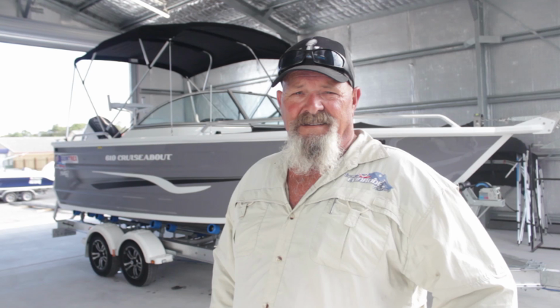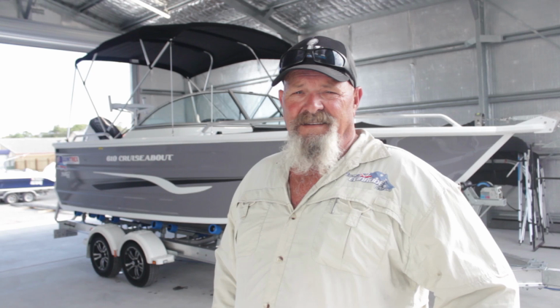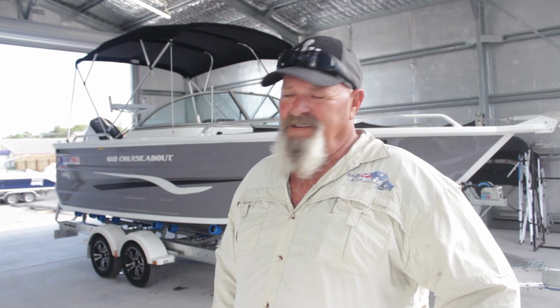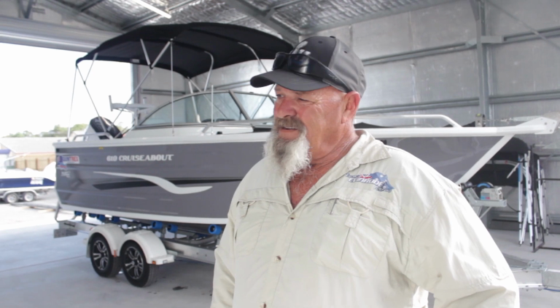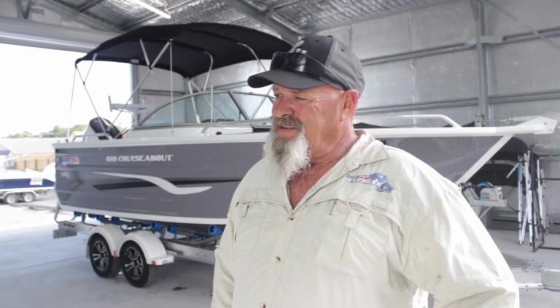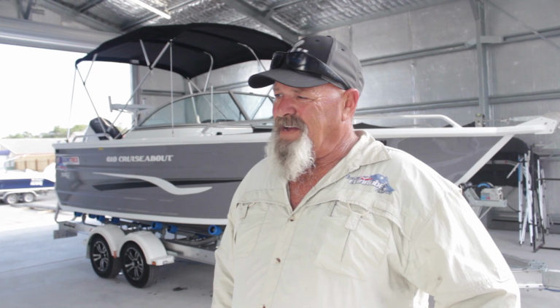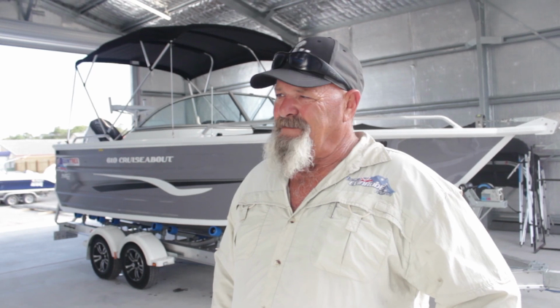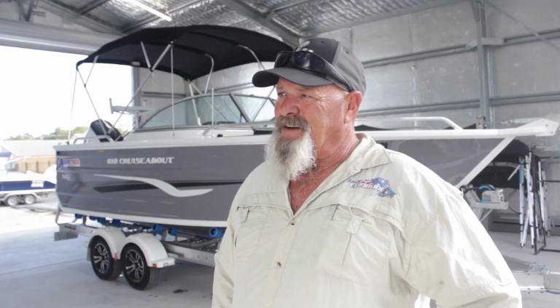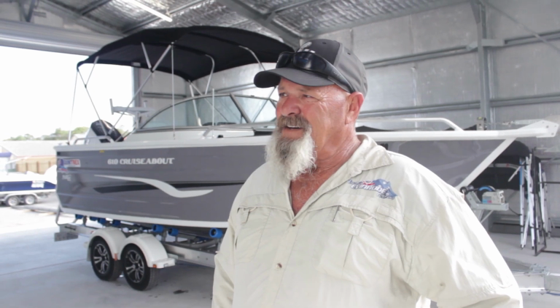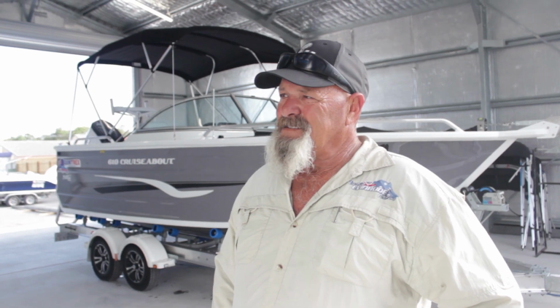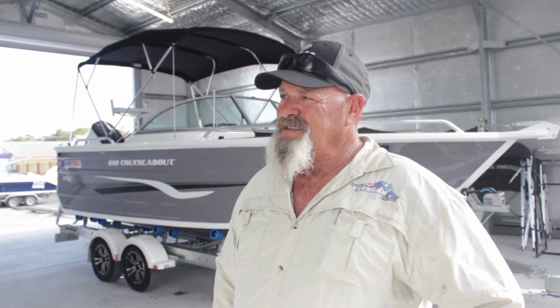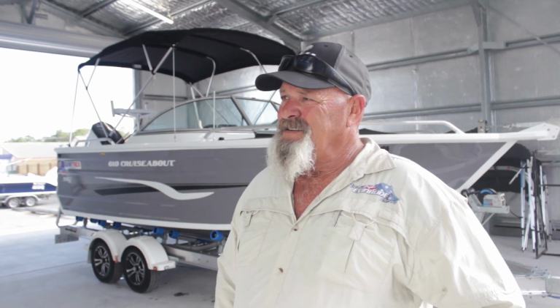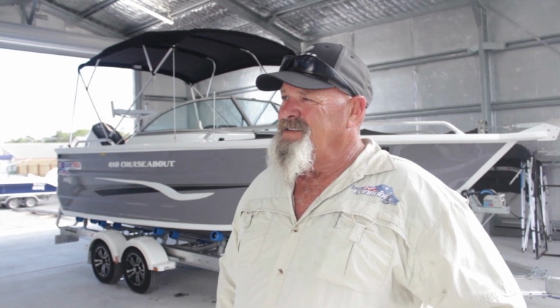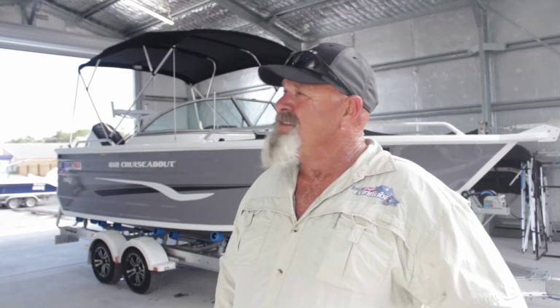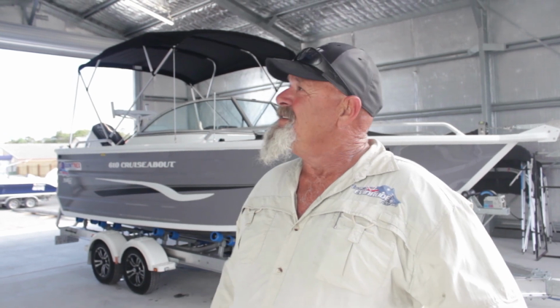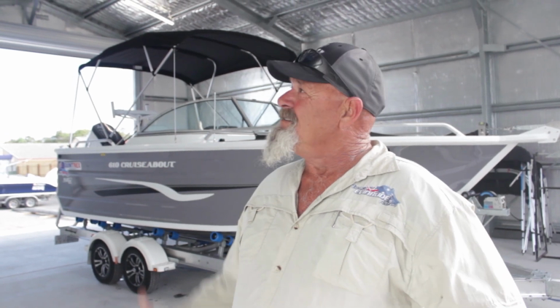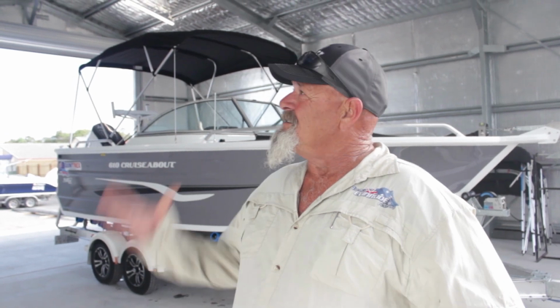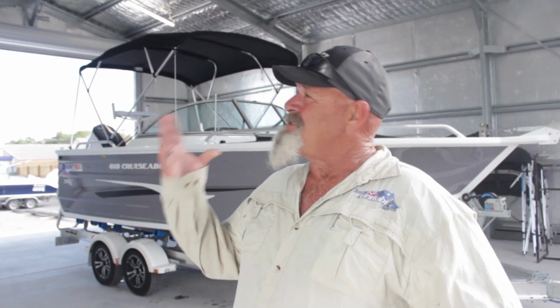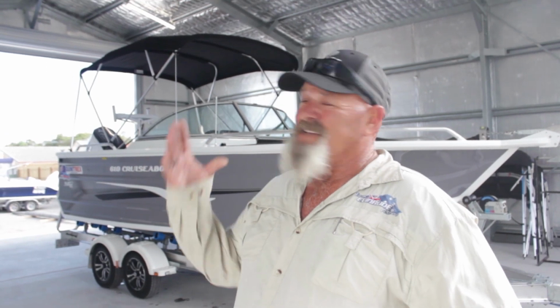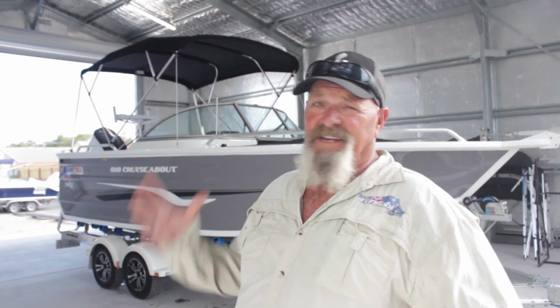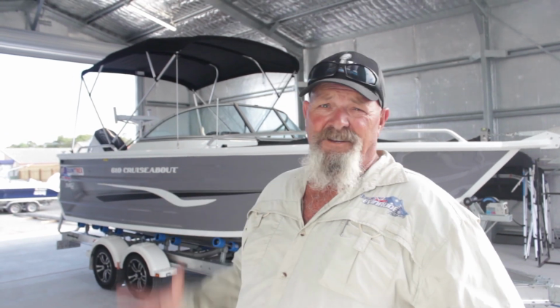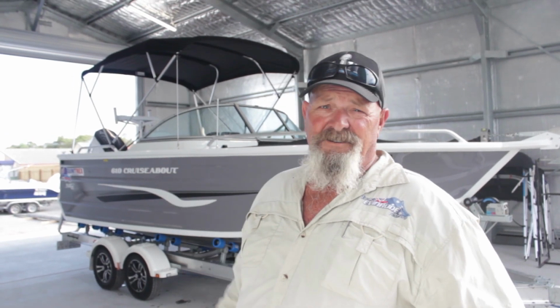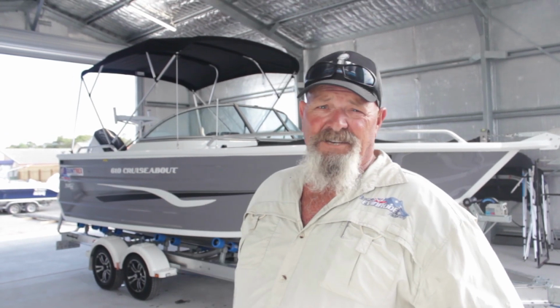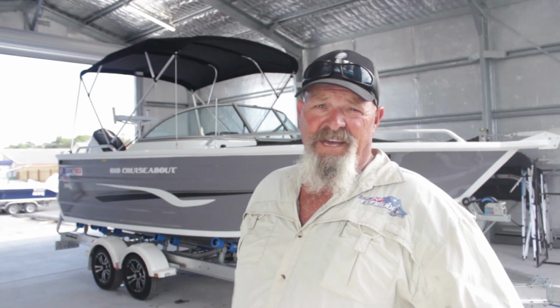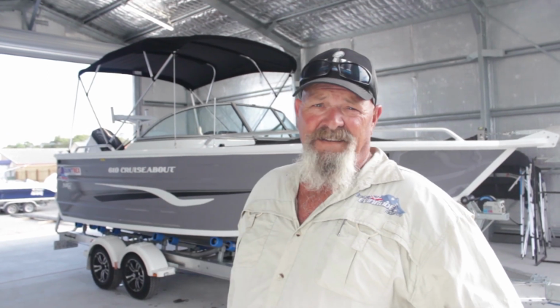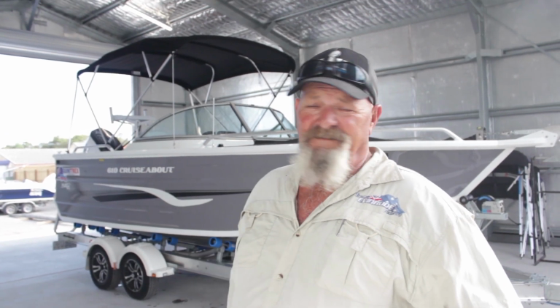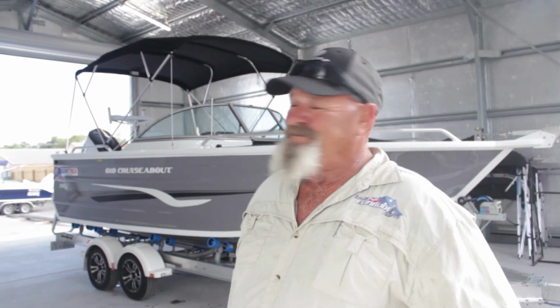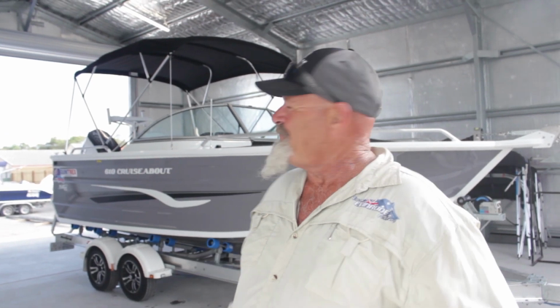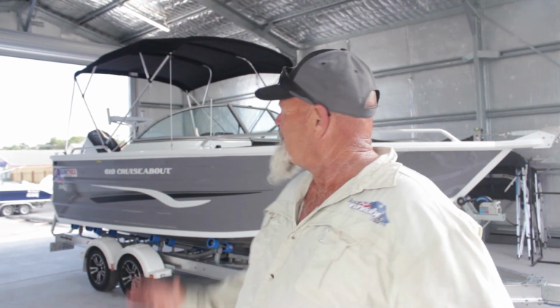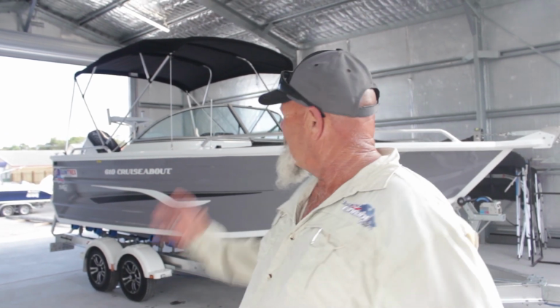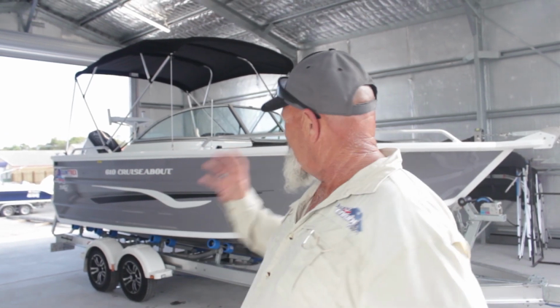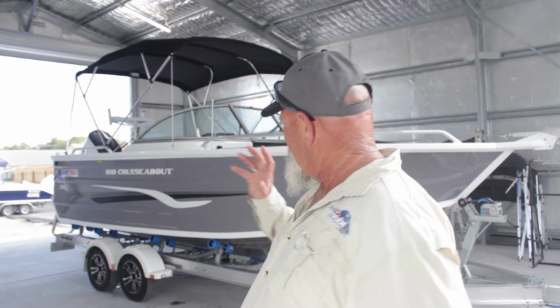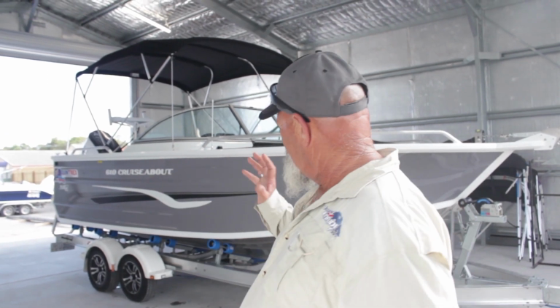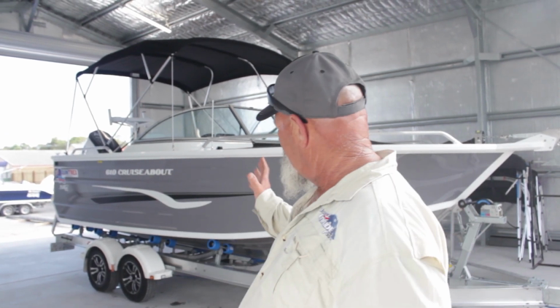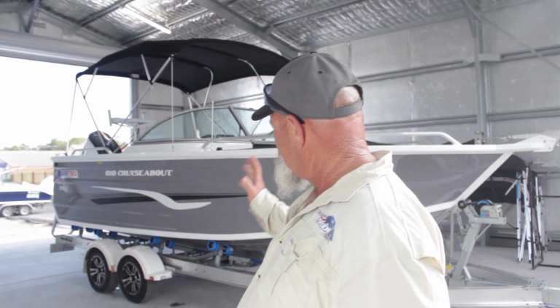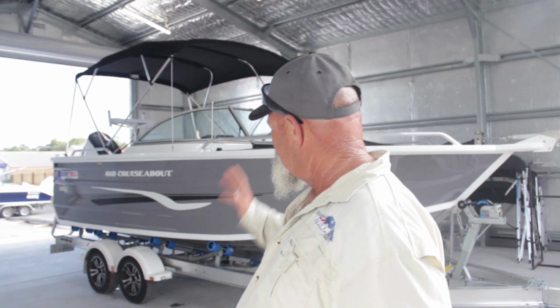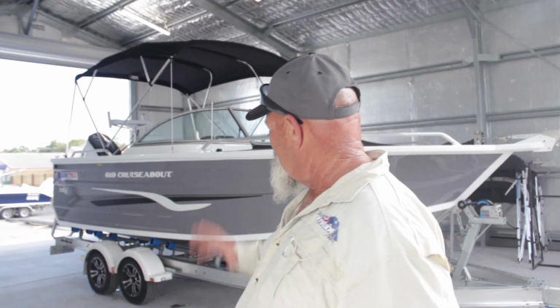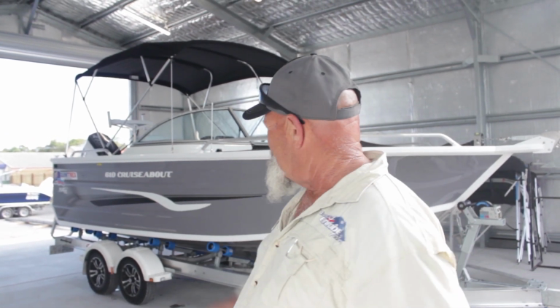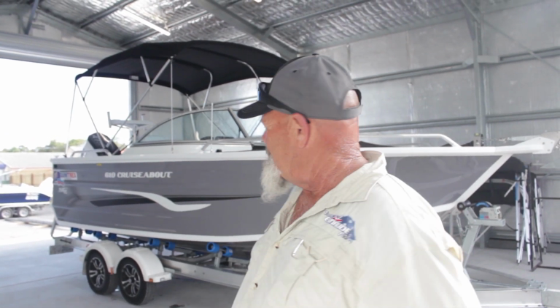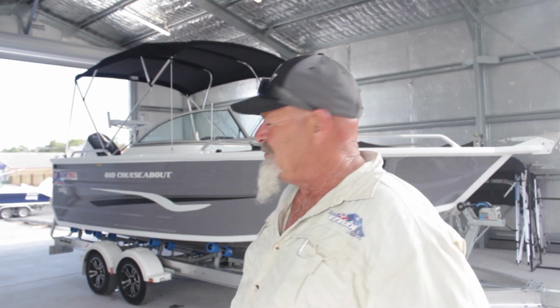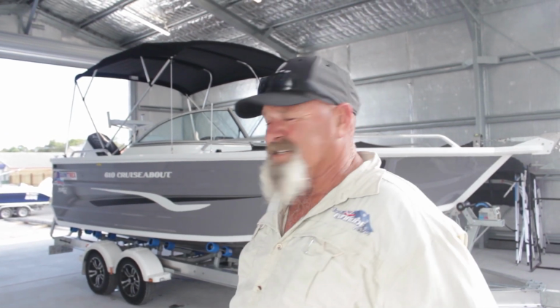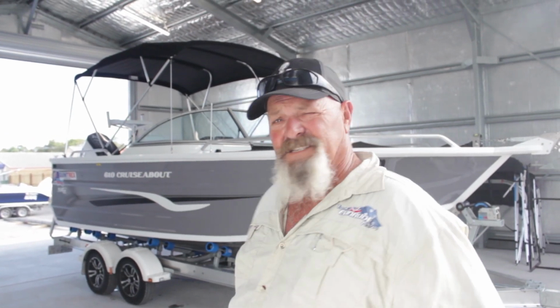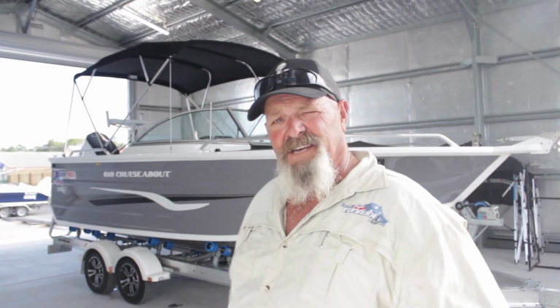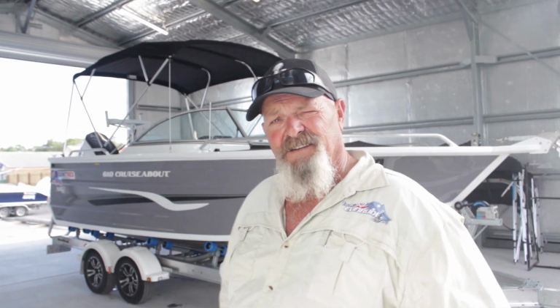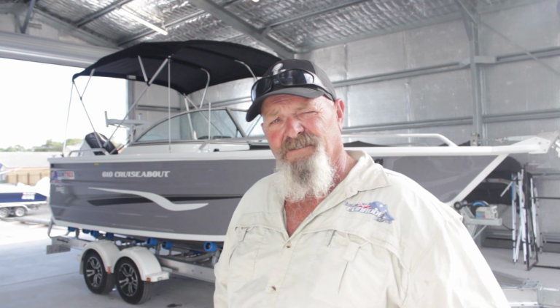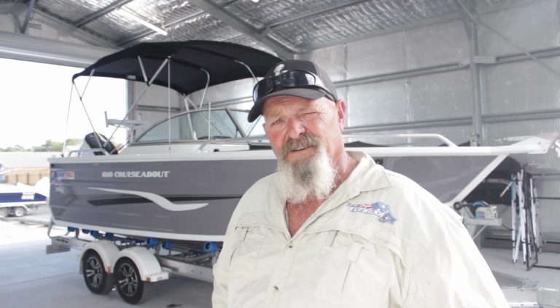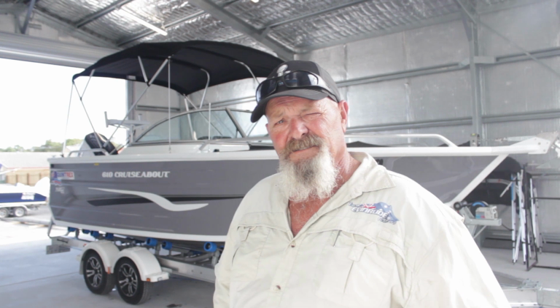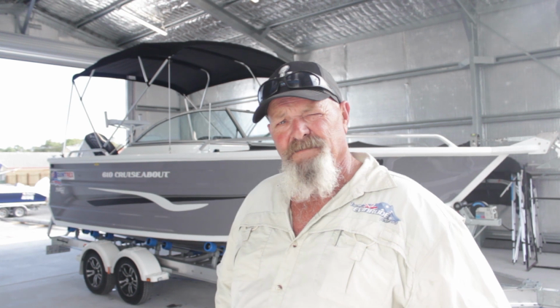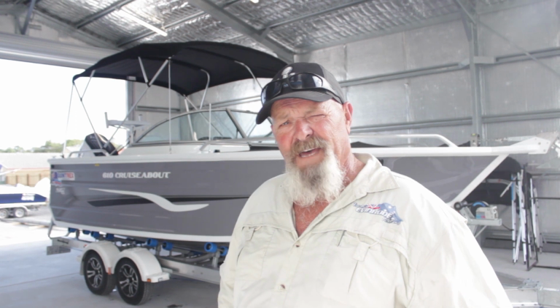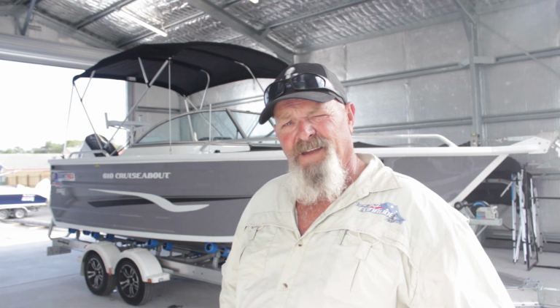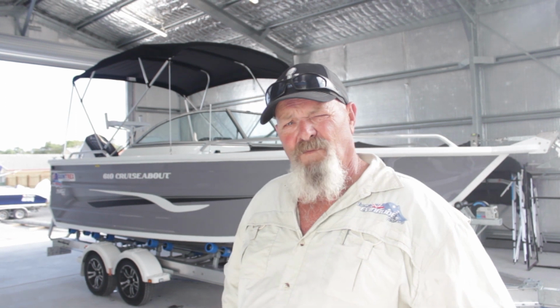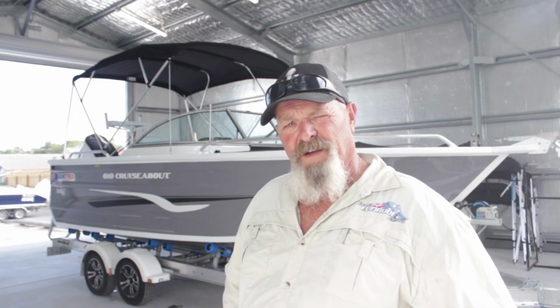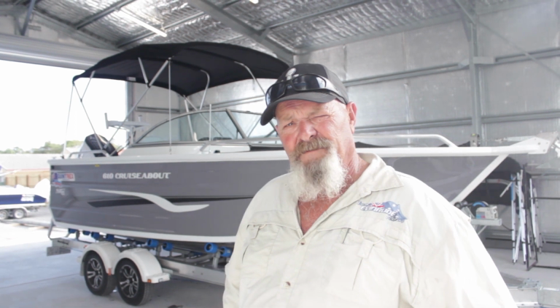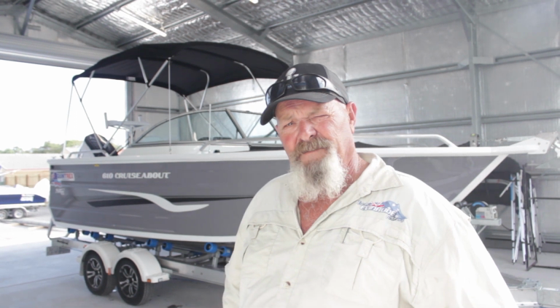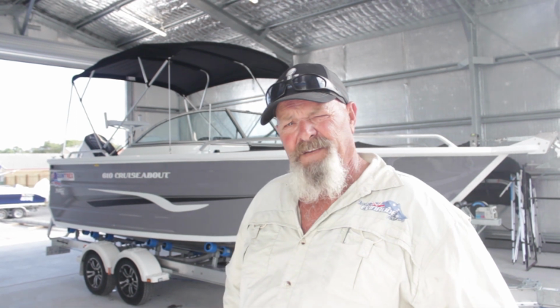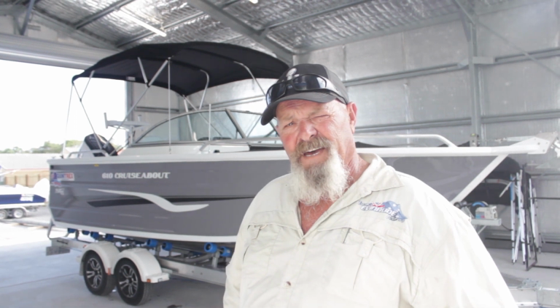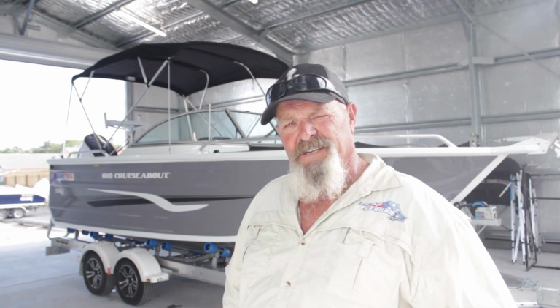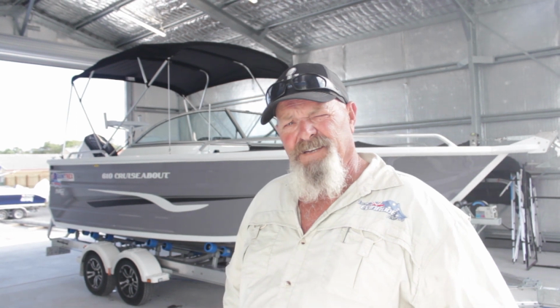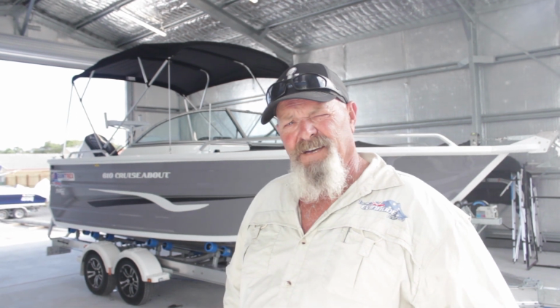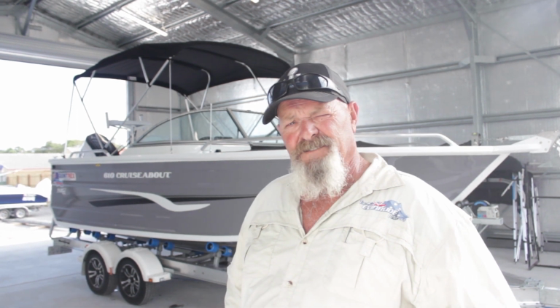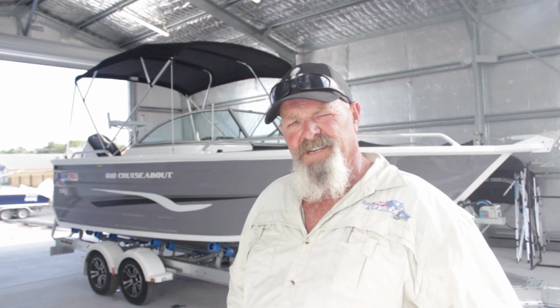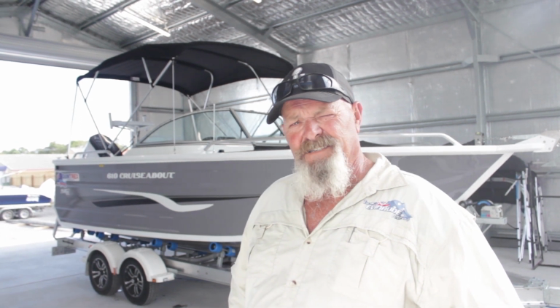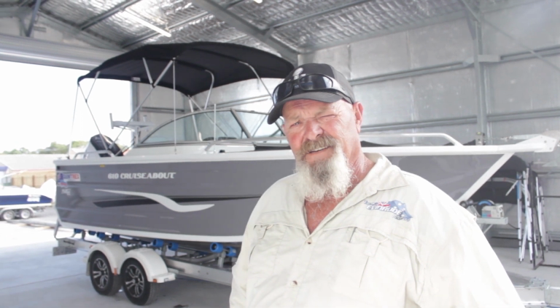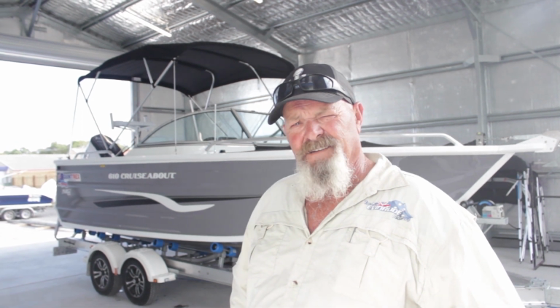G'day folks, this is our new shed, and this is our new 610 Cruiseabout with a 150 HO G2.